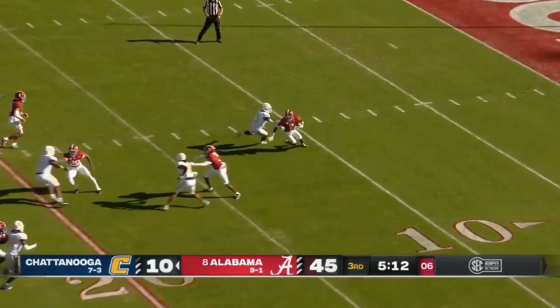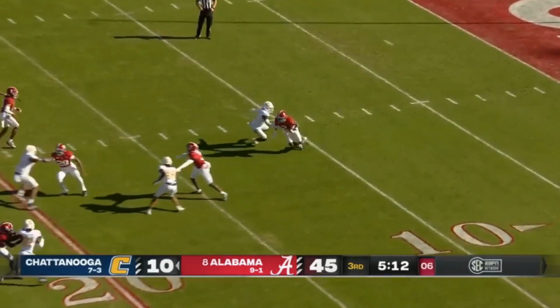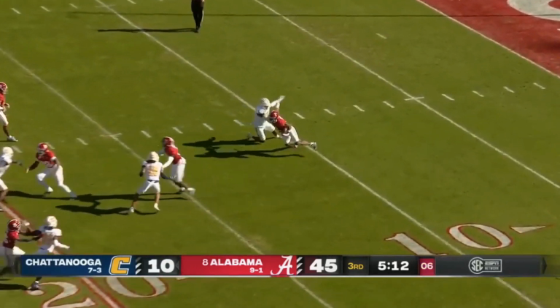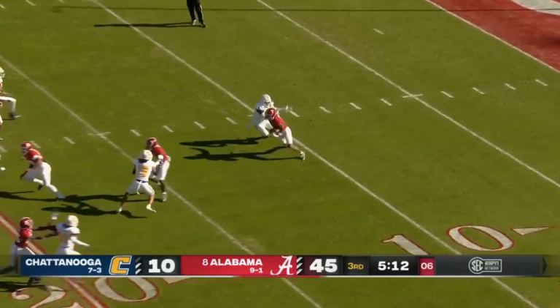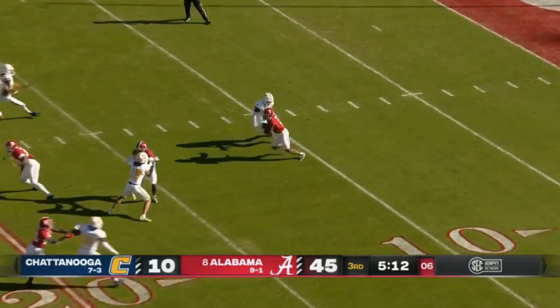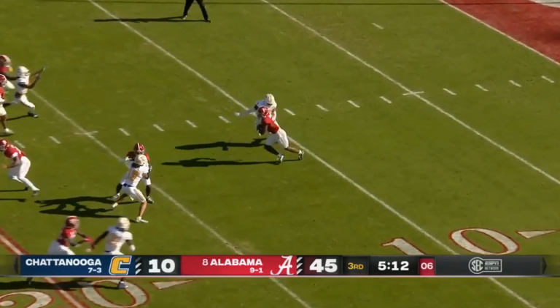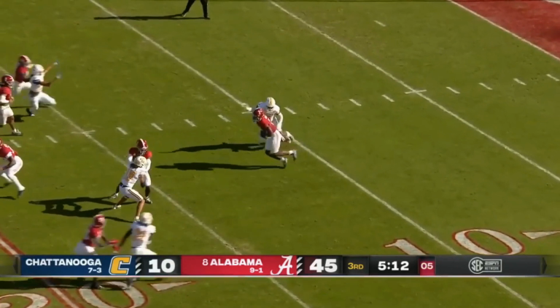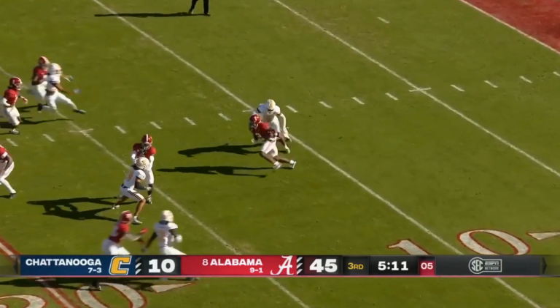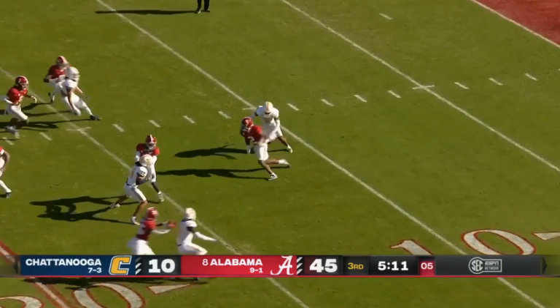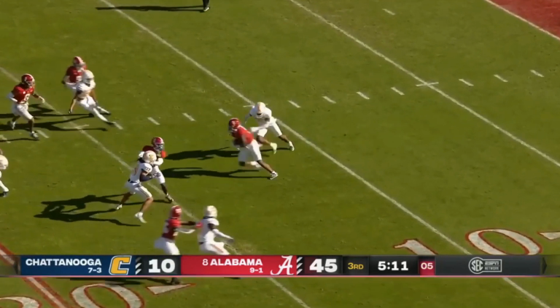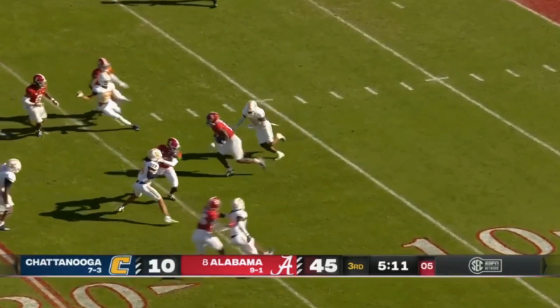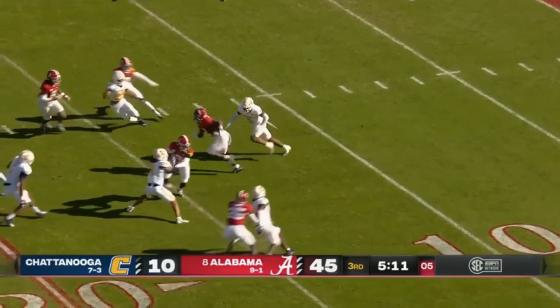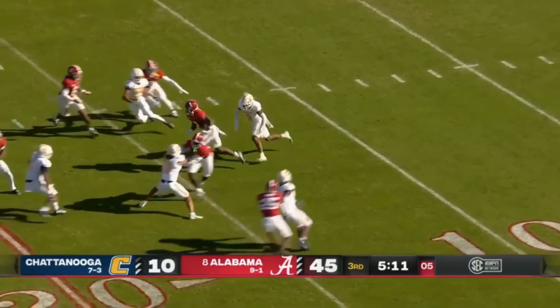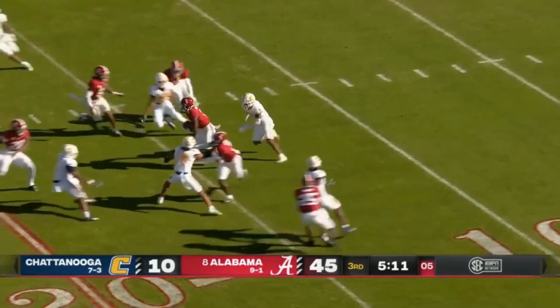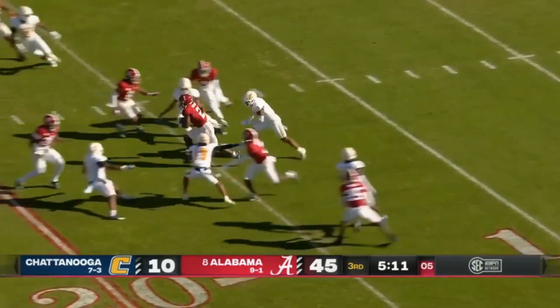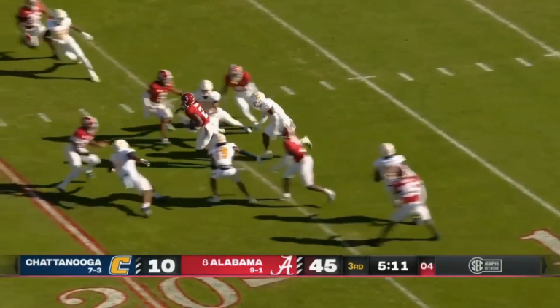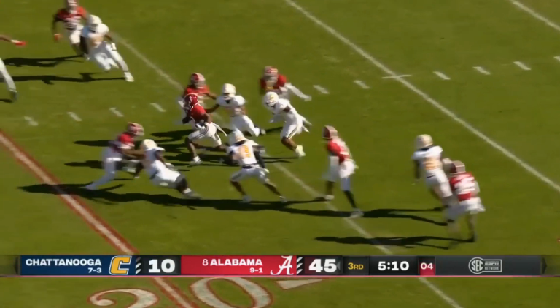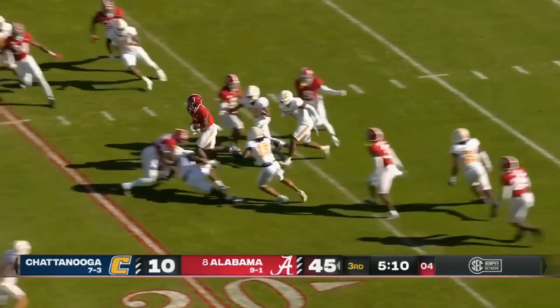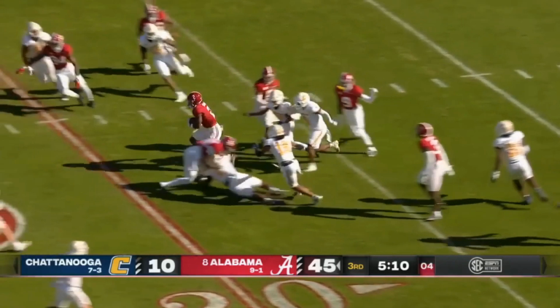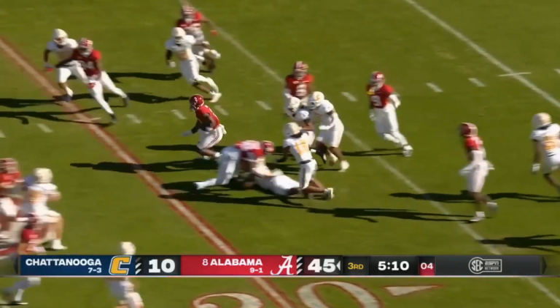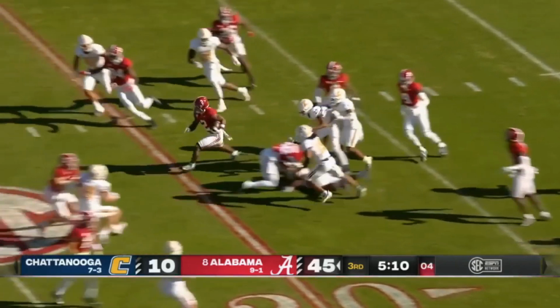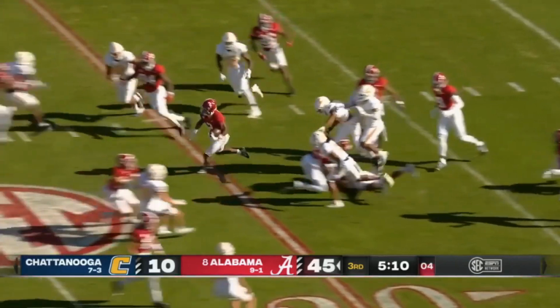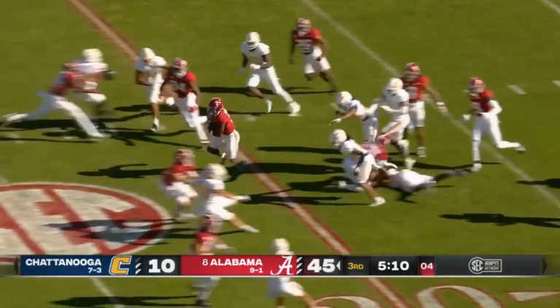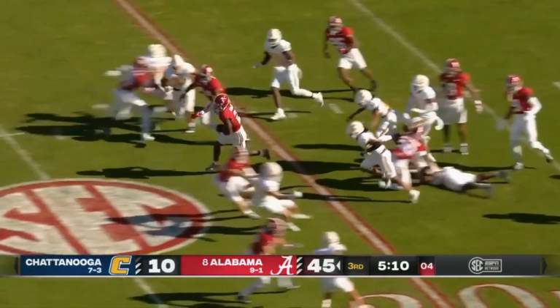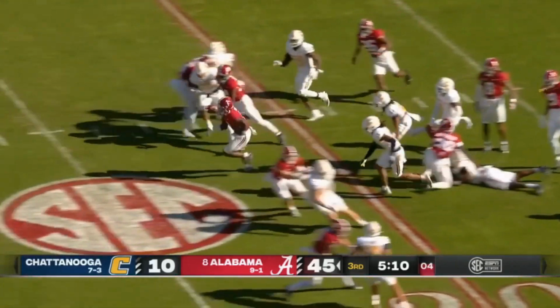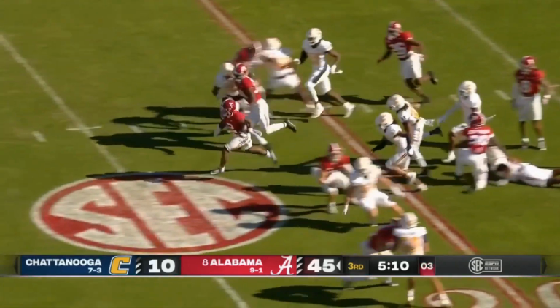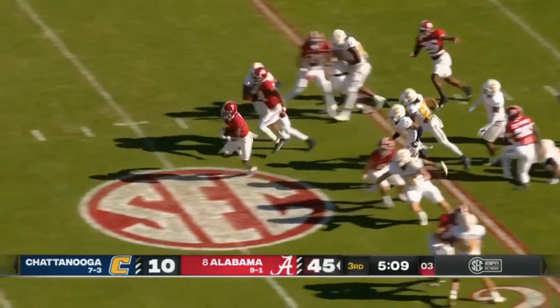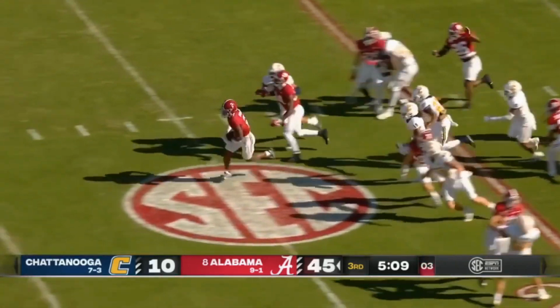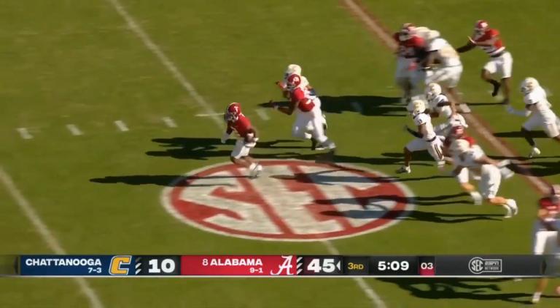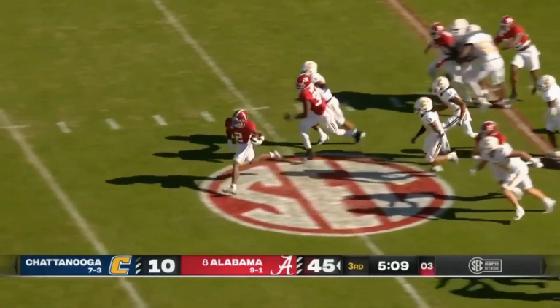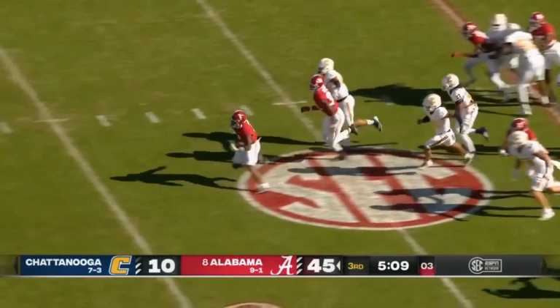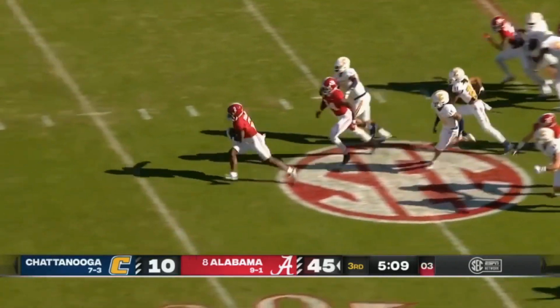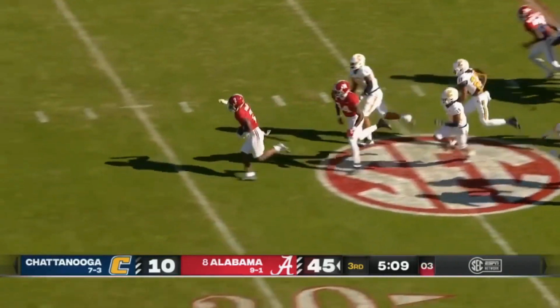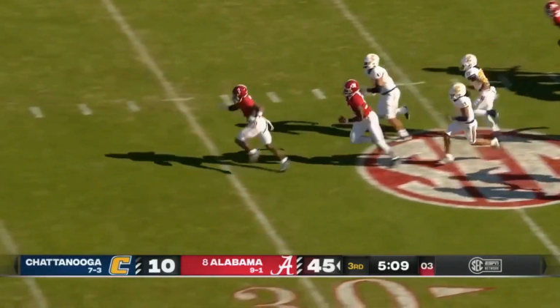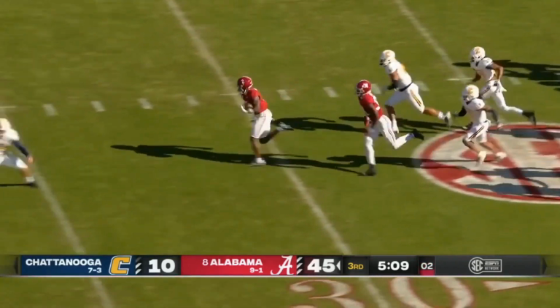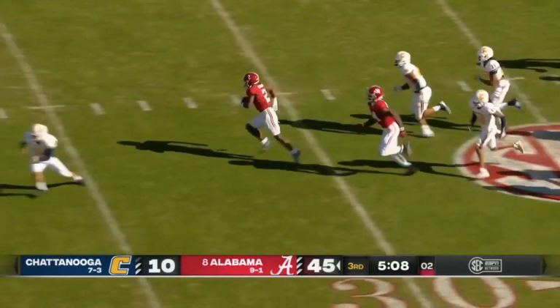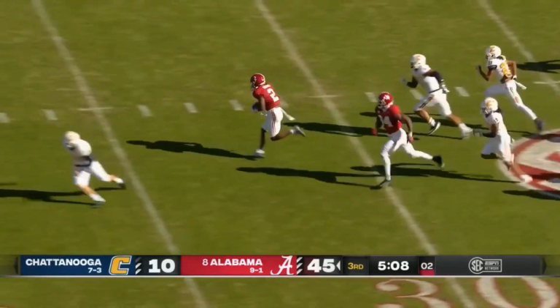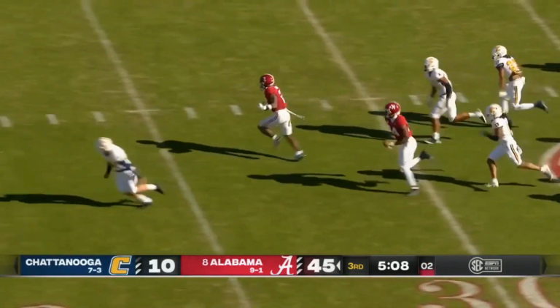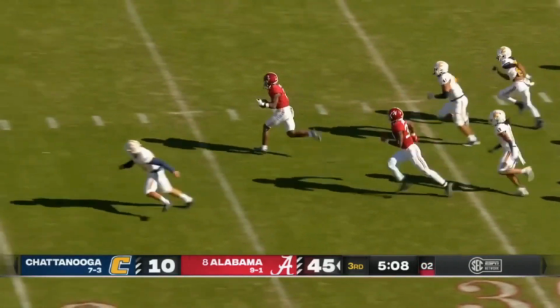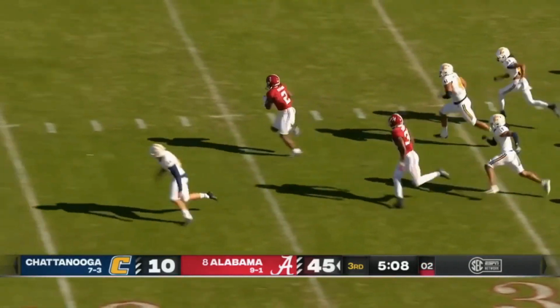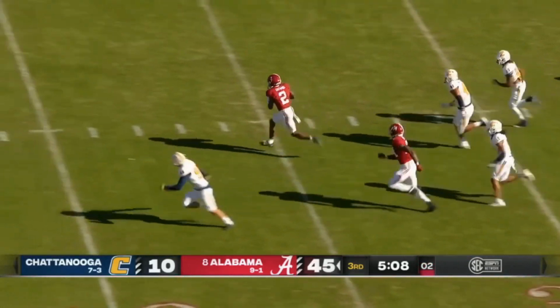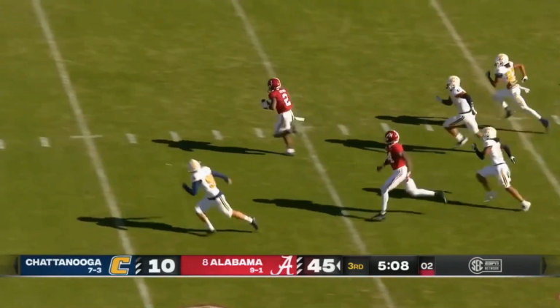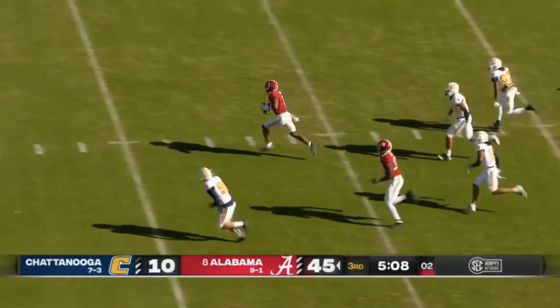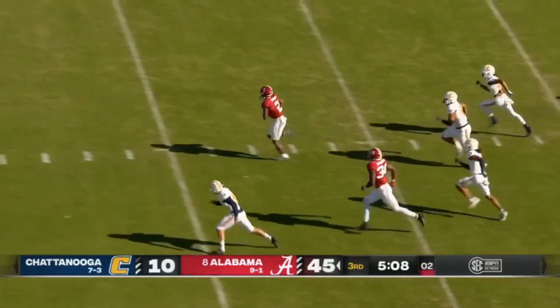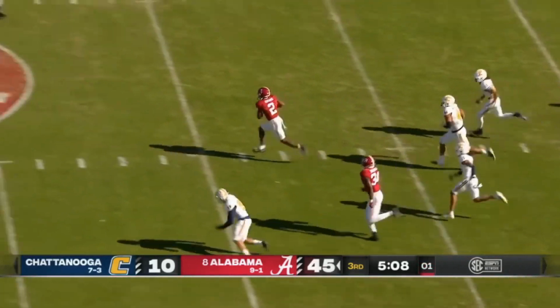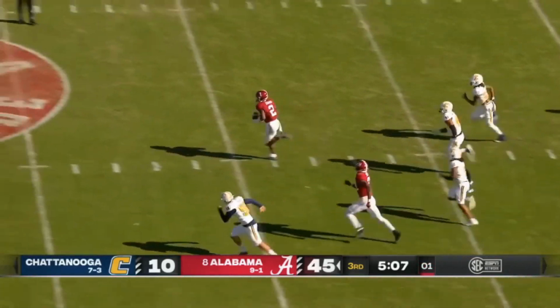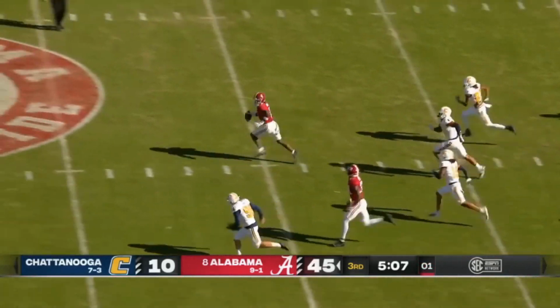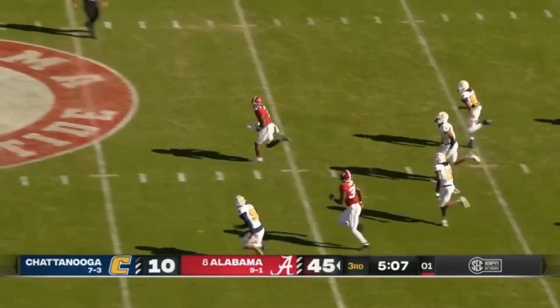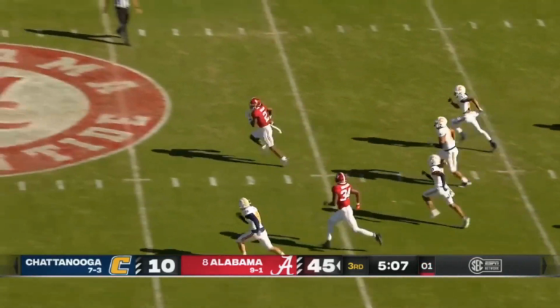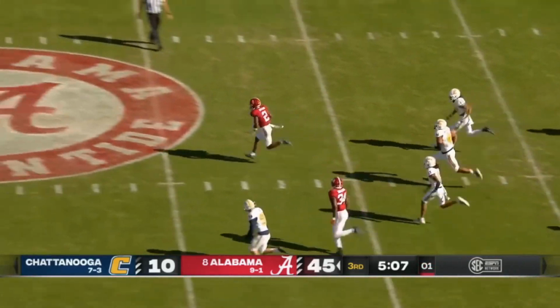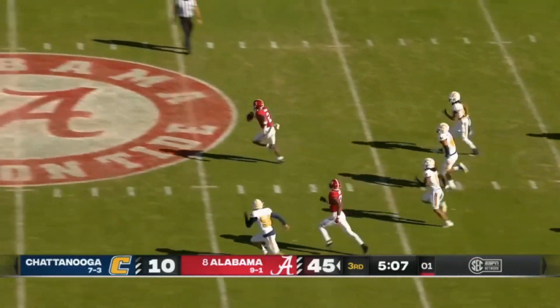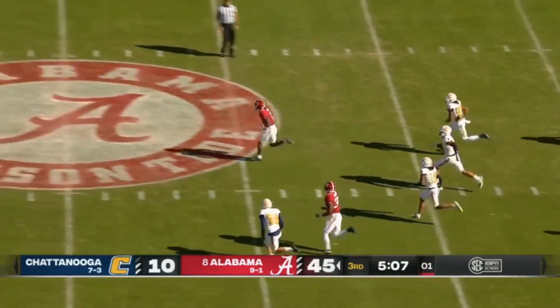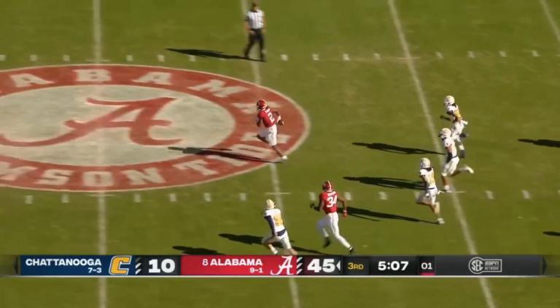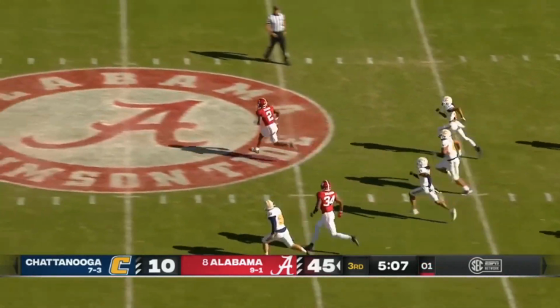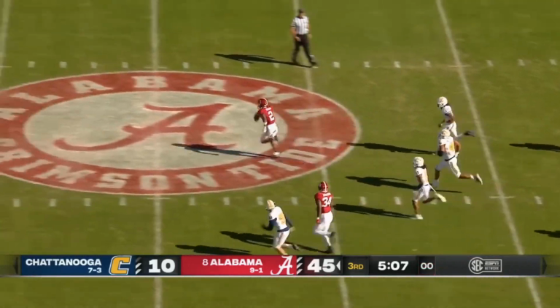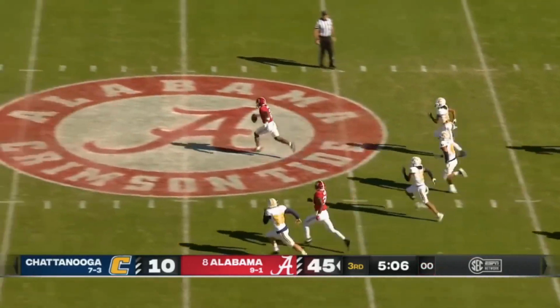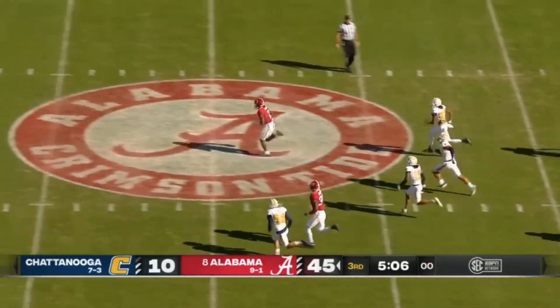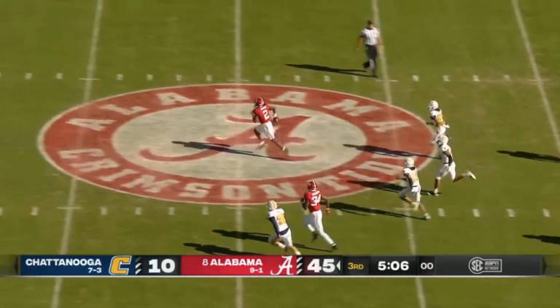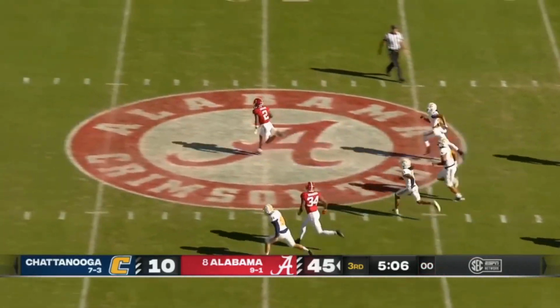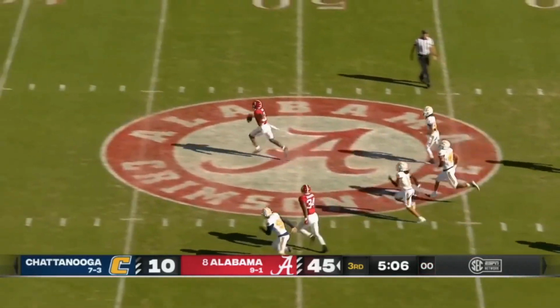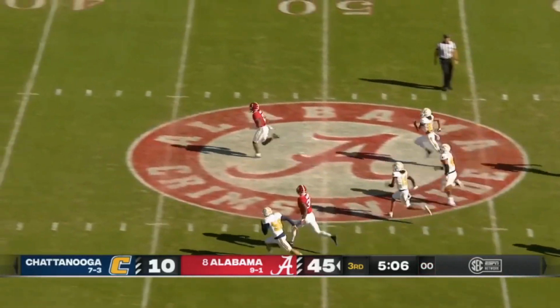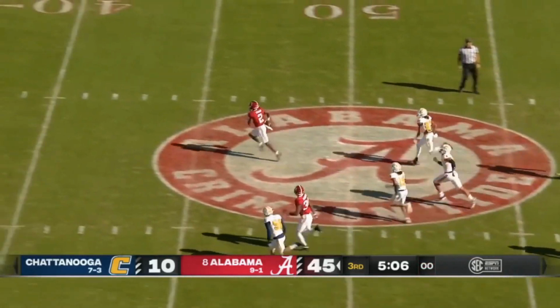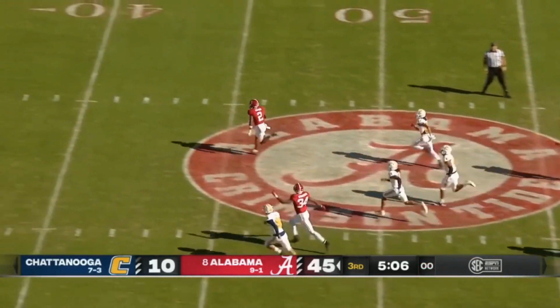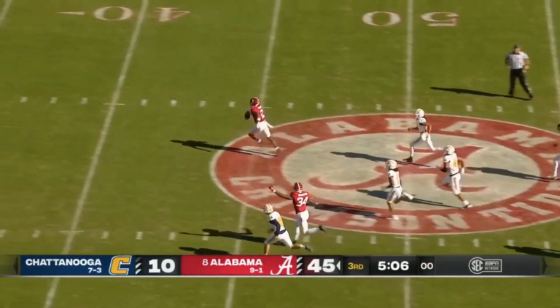Punt returned by Caleb Downs — and he finds the seam! He makes the punter look silly!